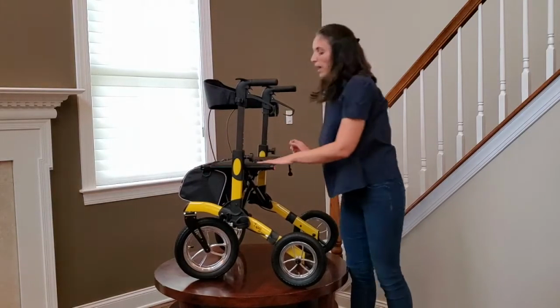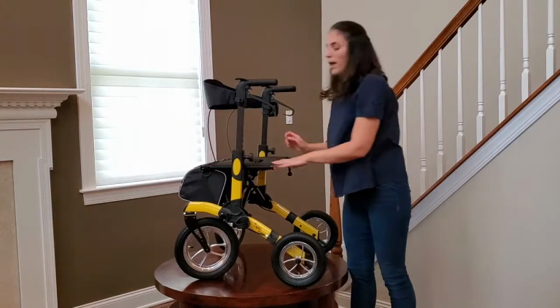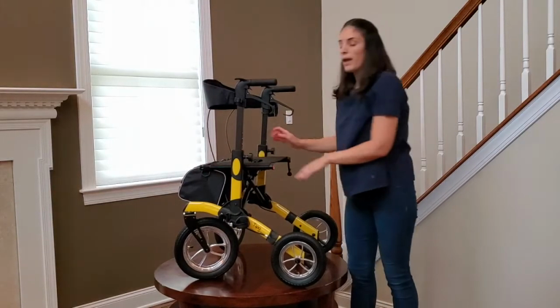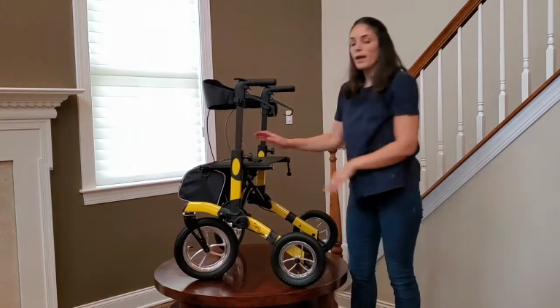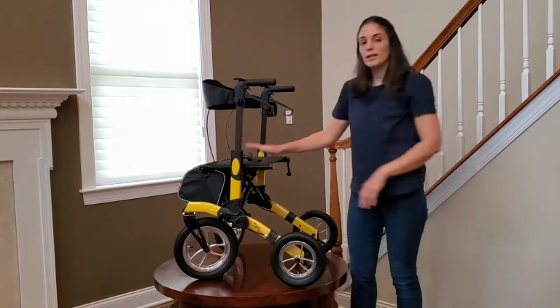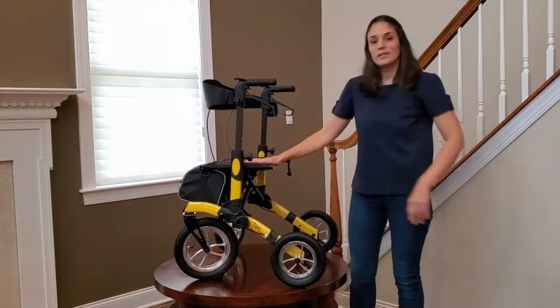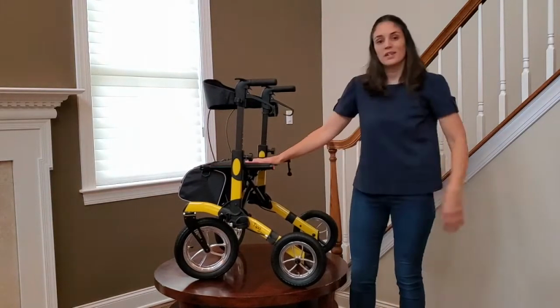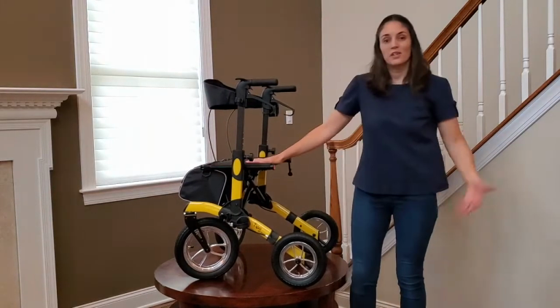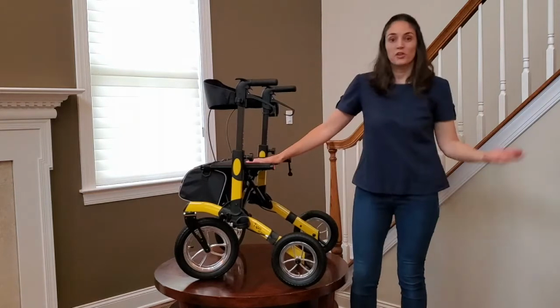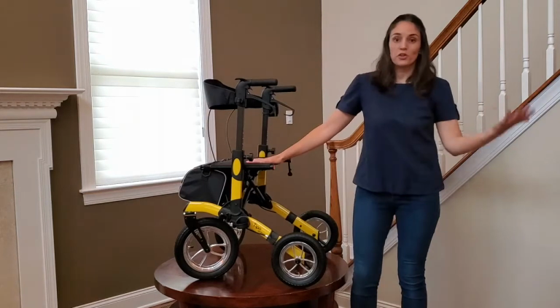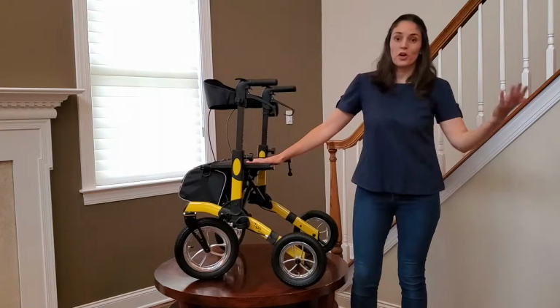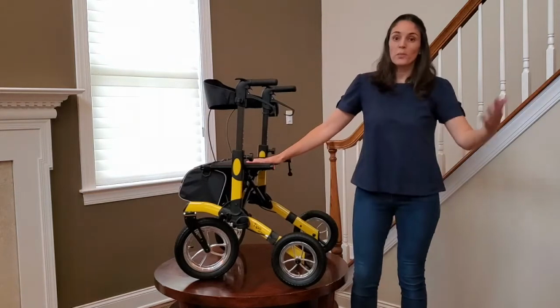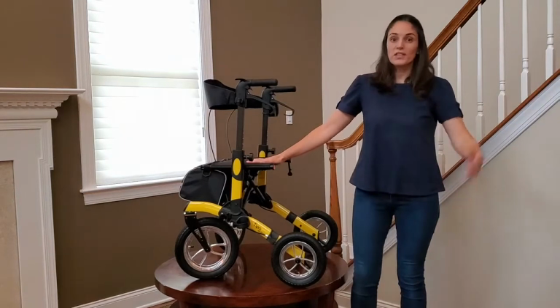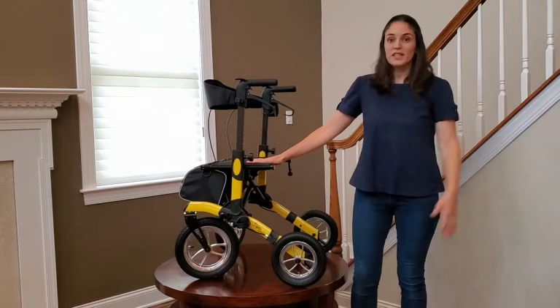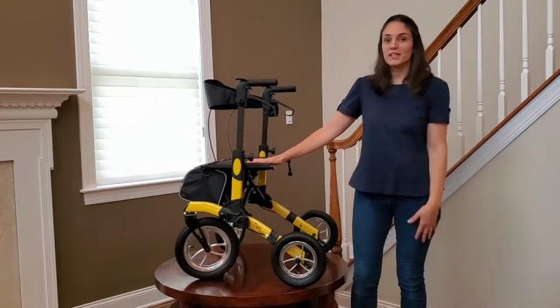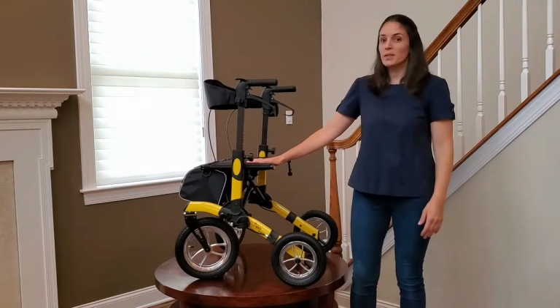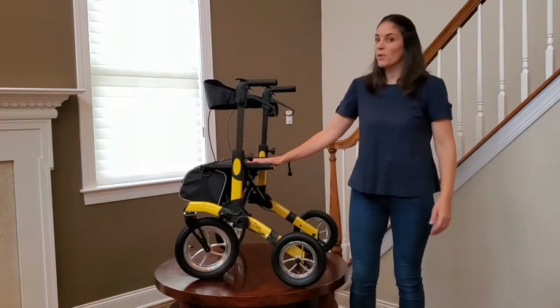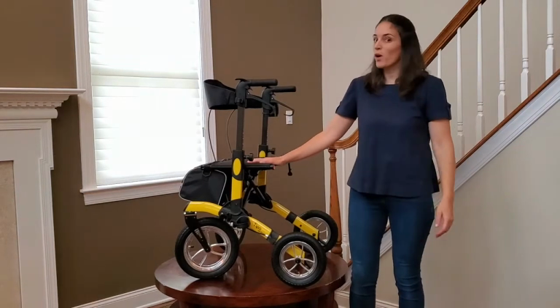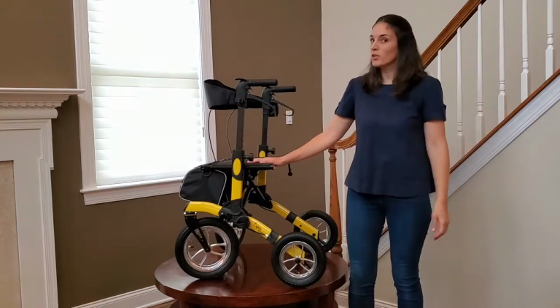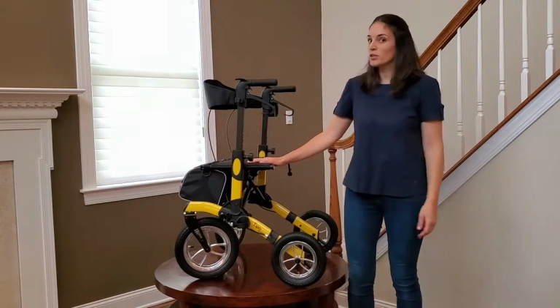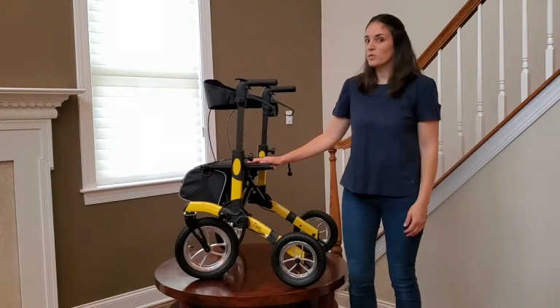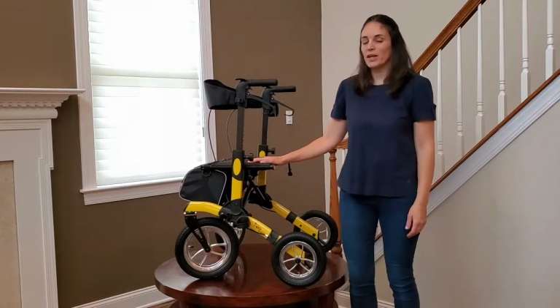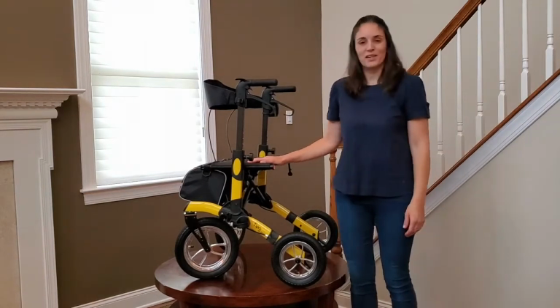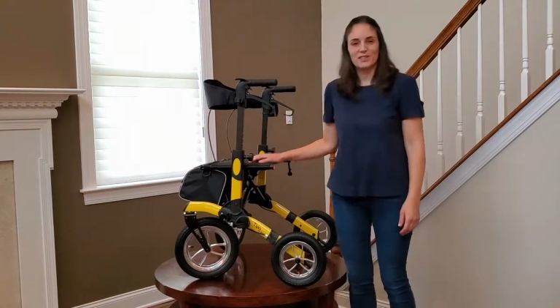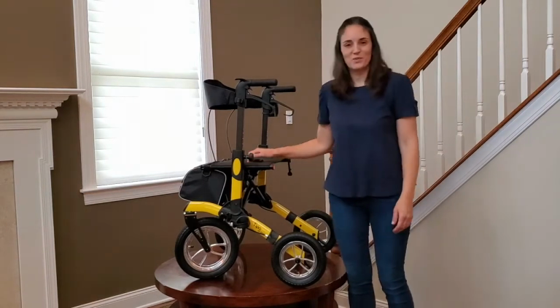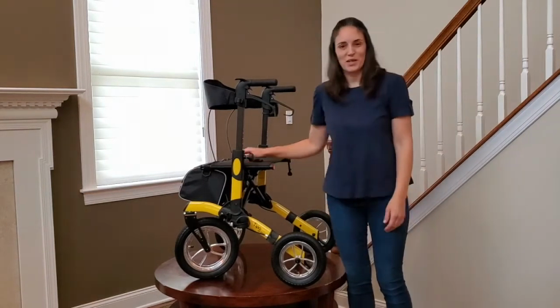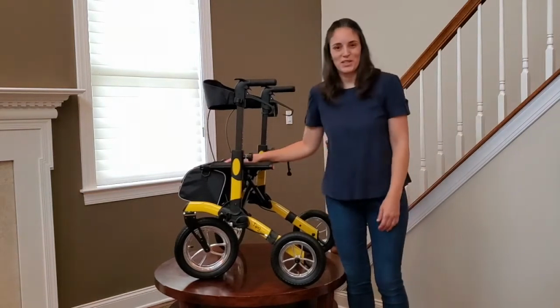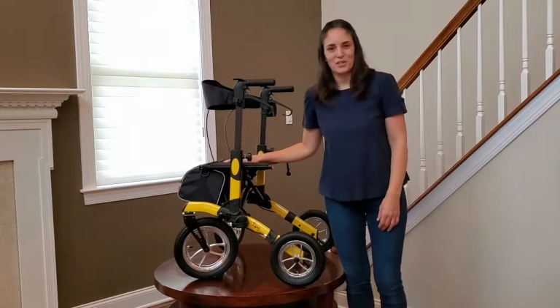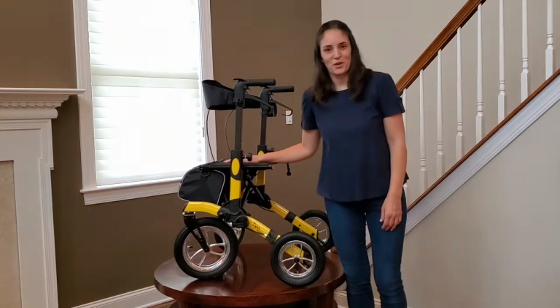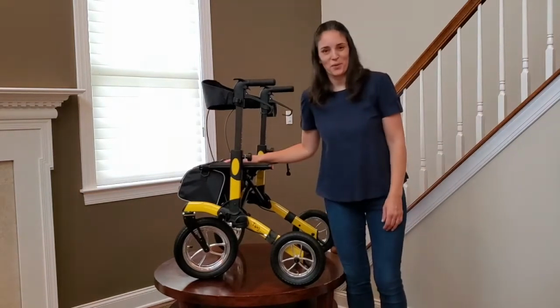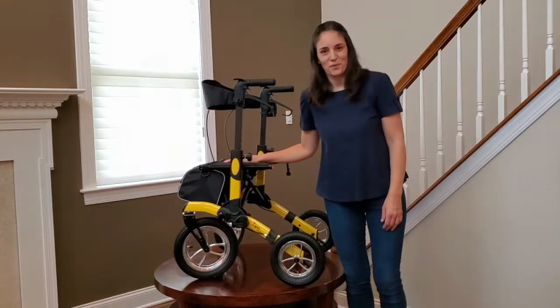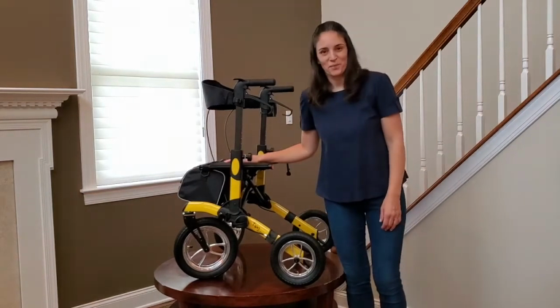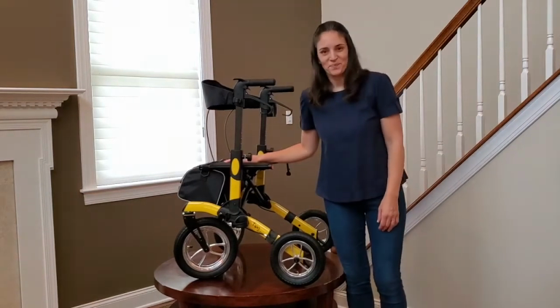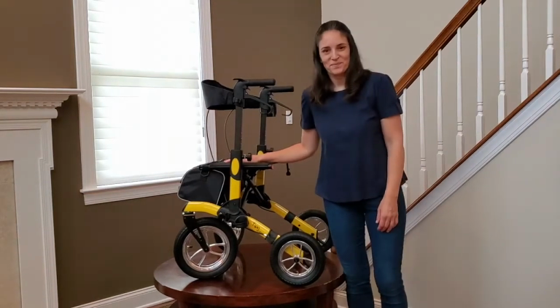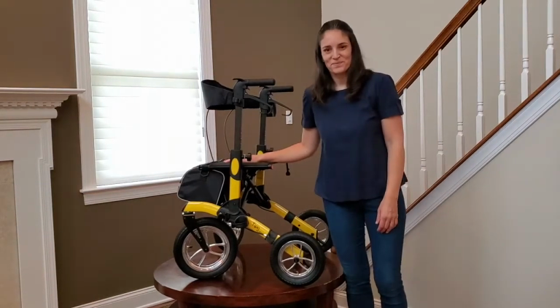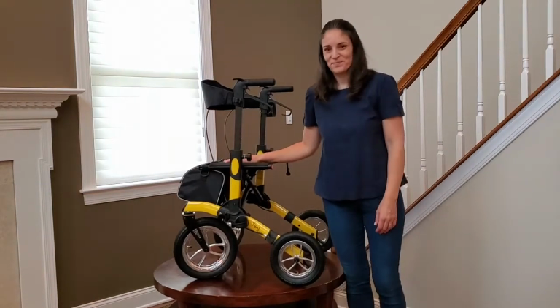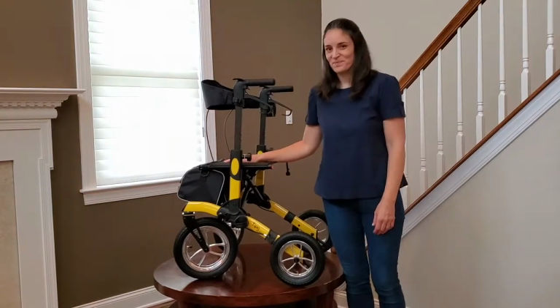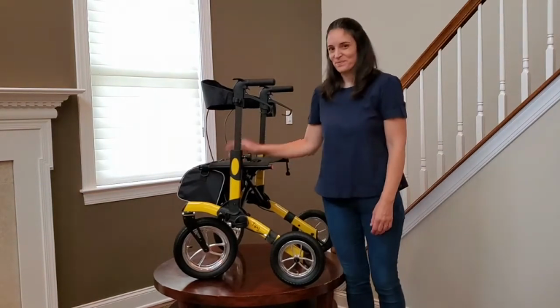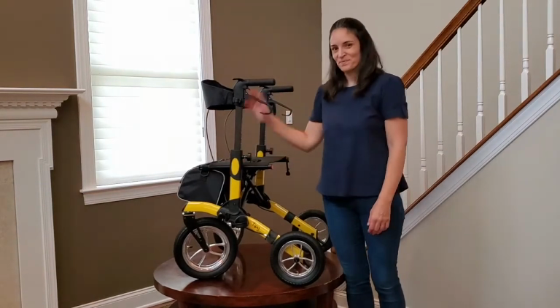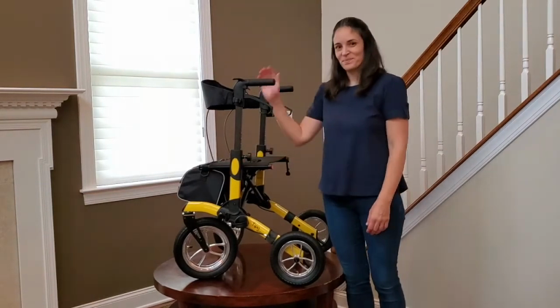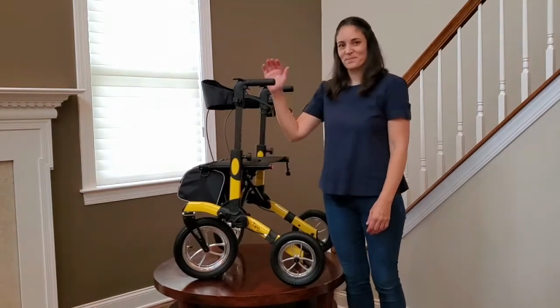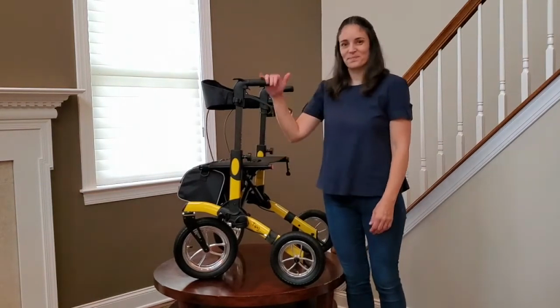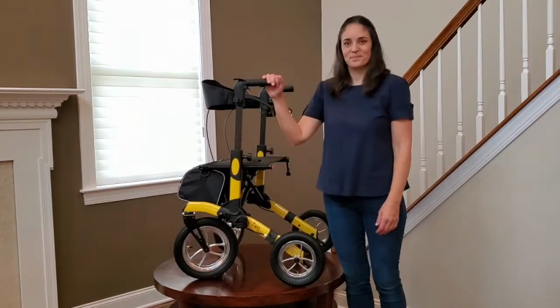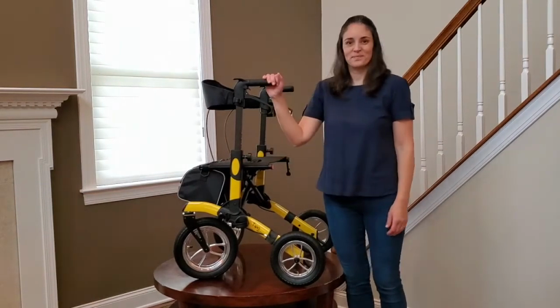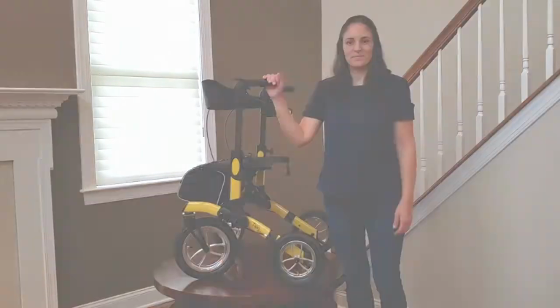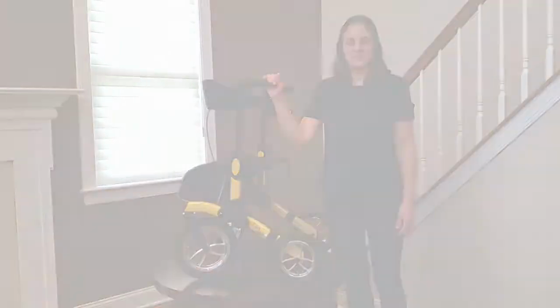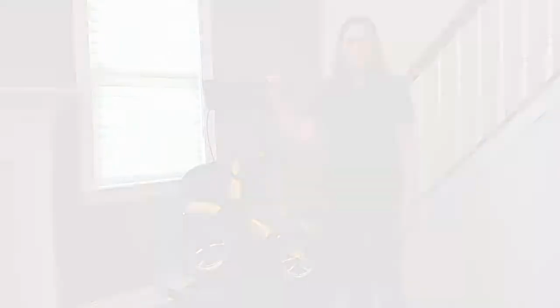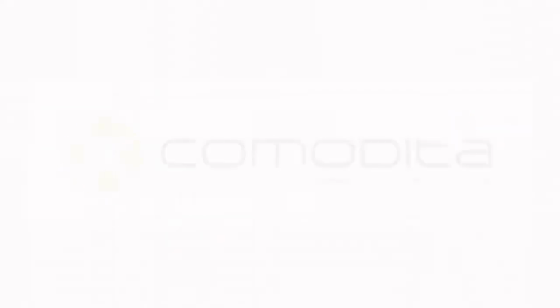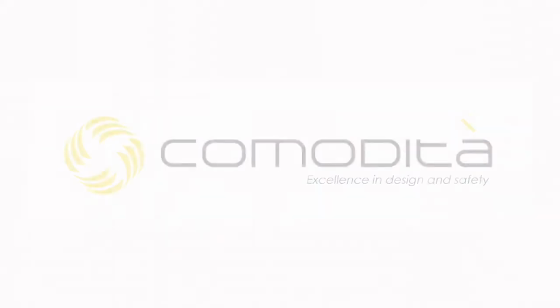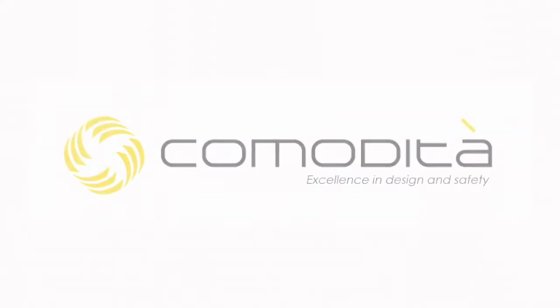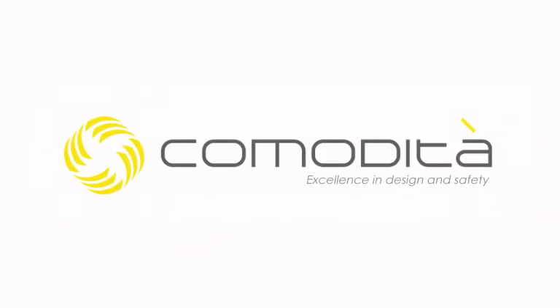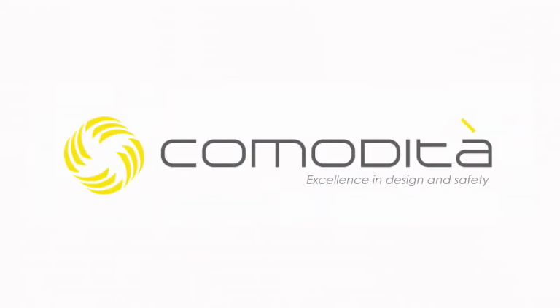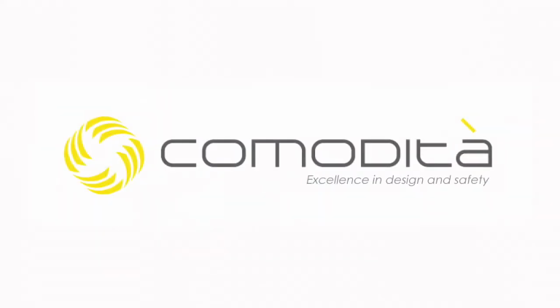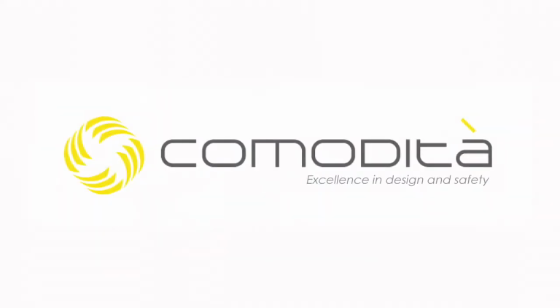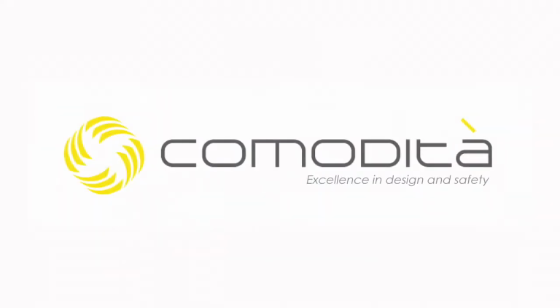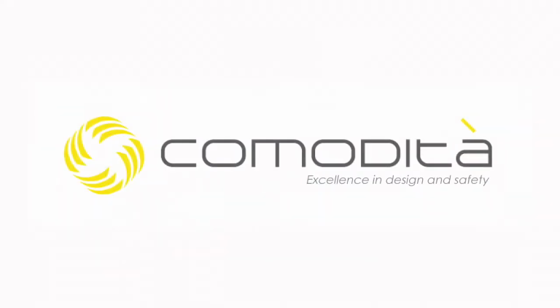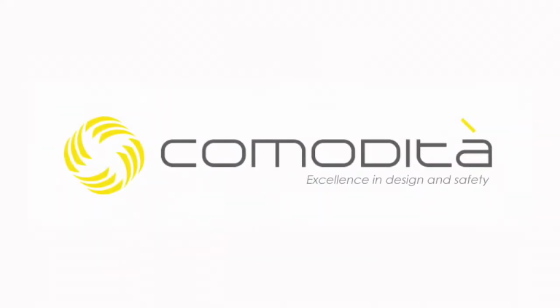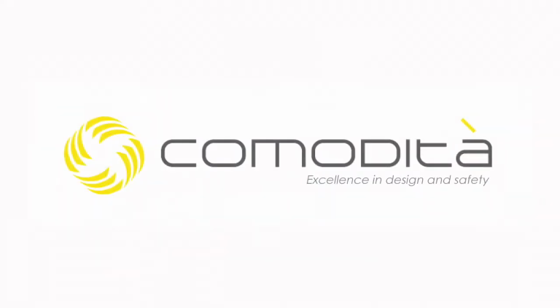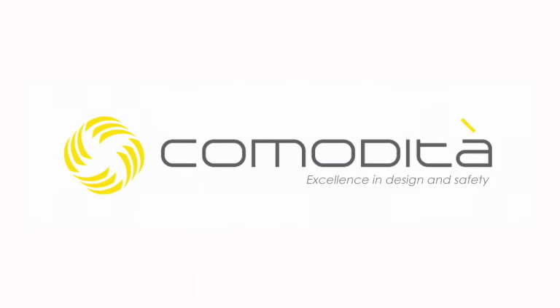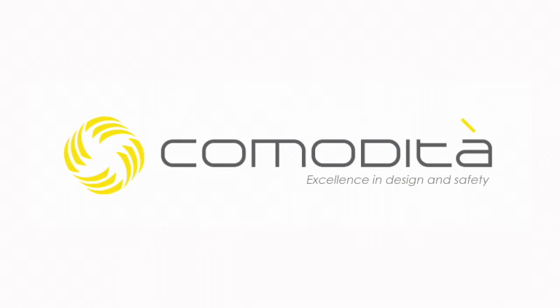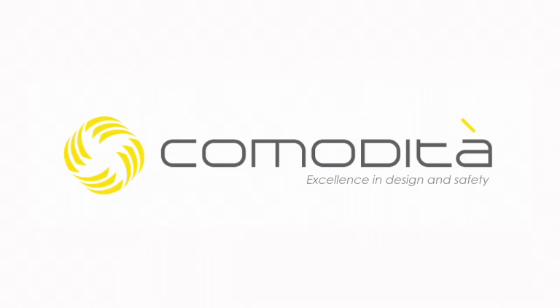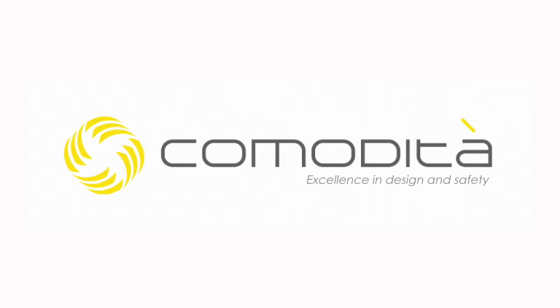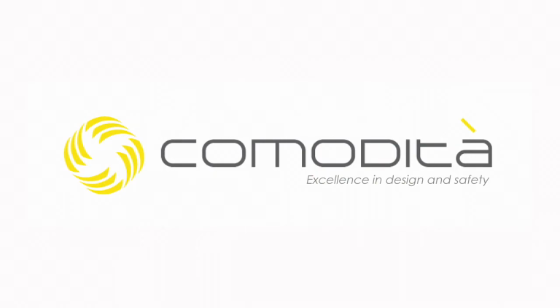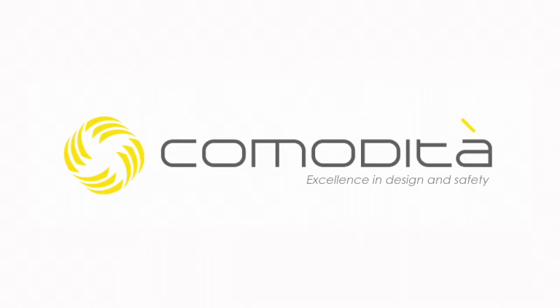And your Komodira Tipo Alture is ready to go.